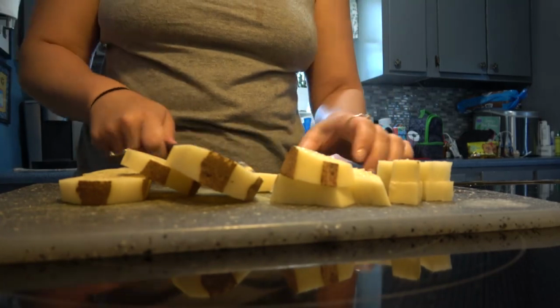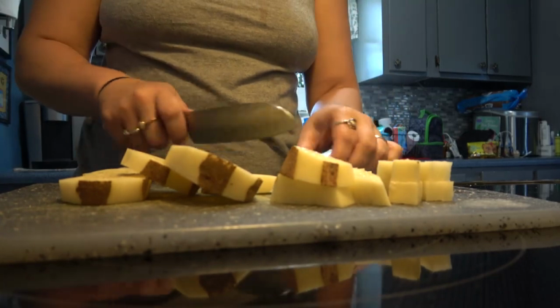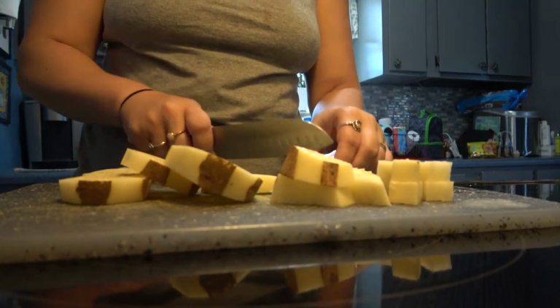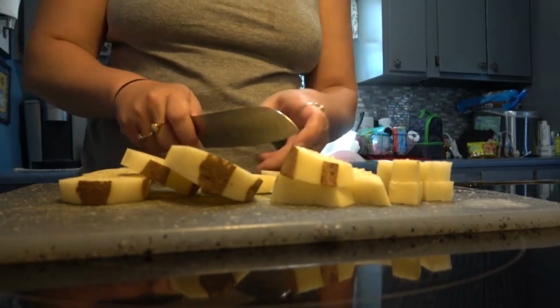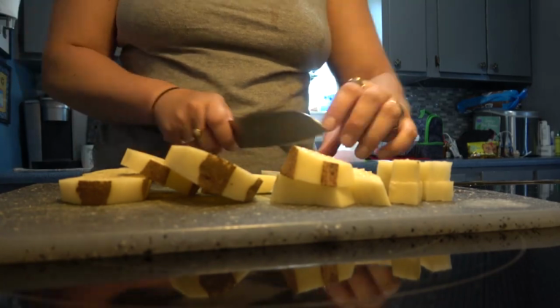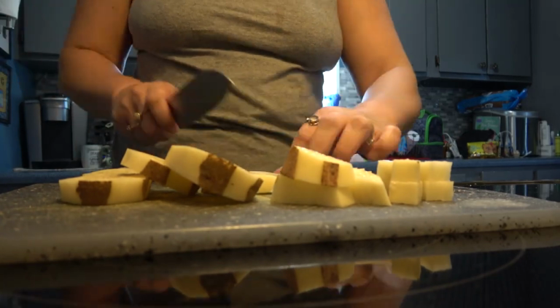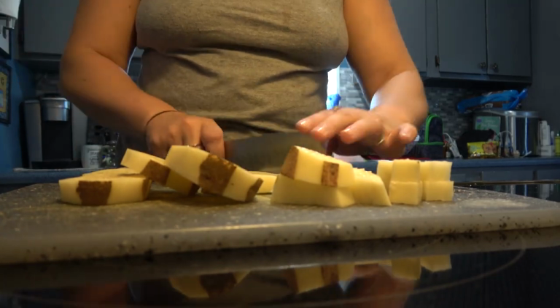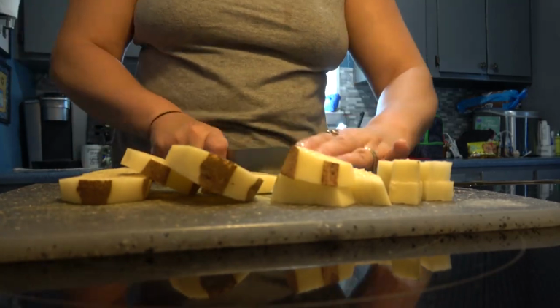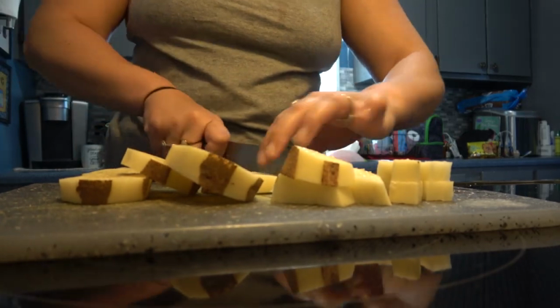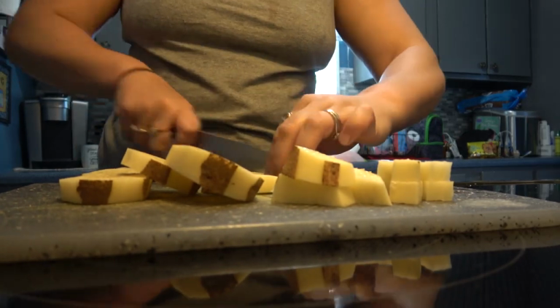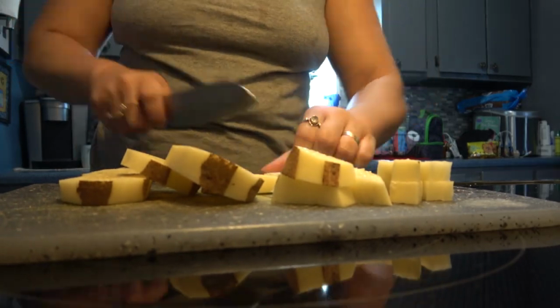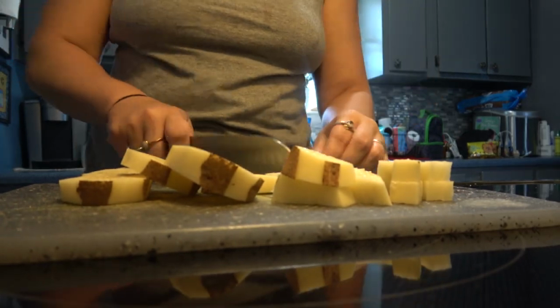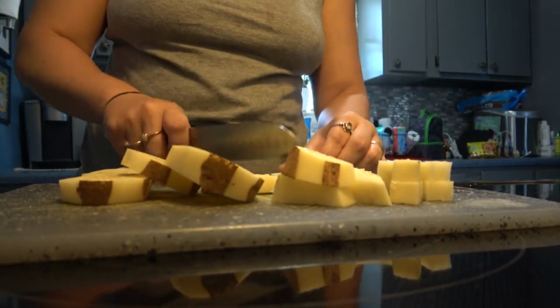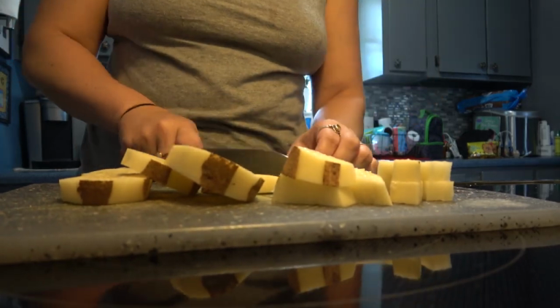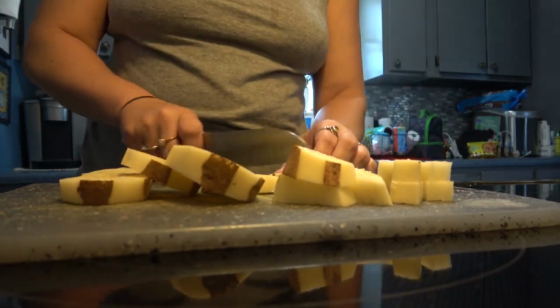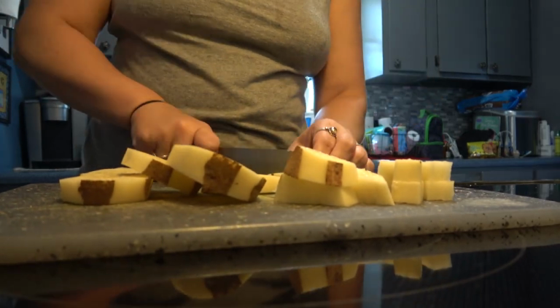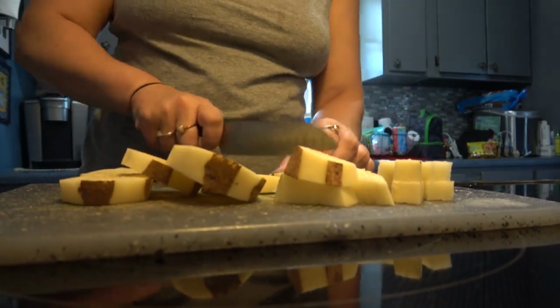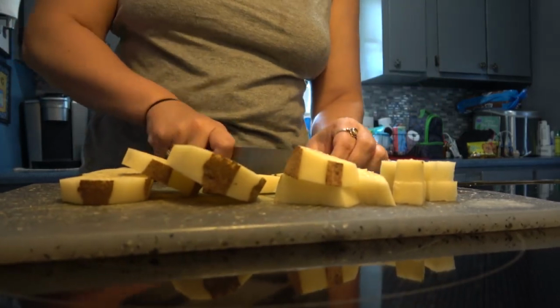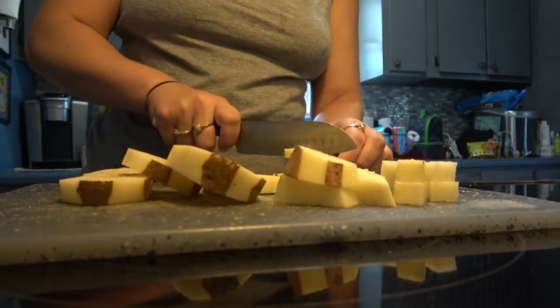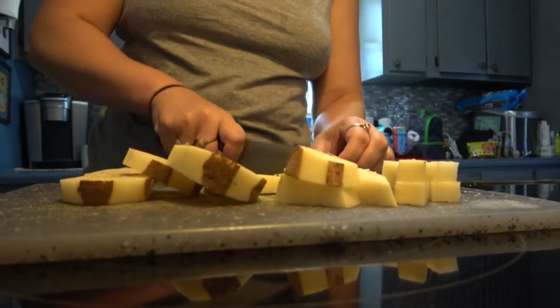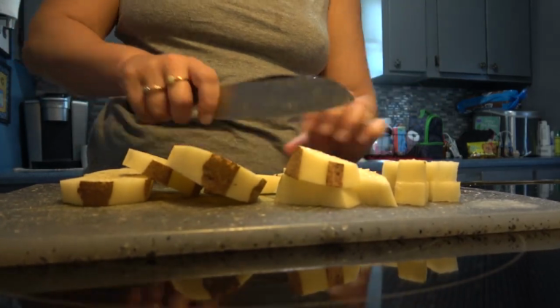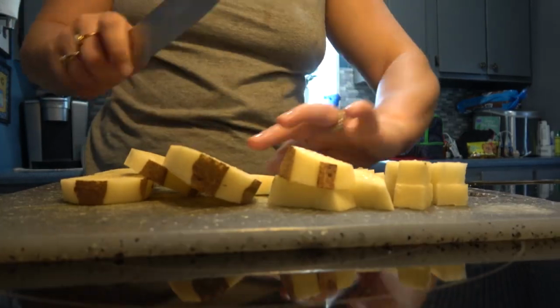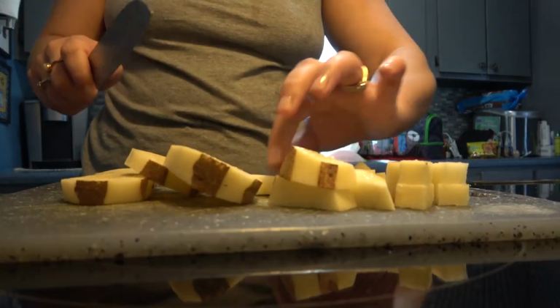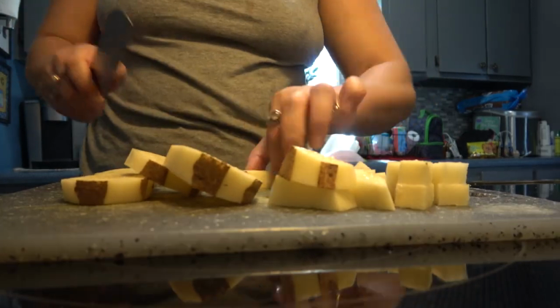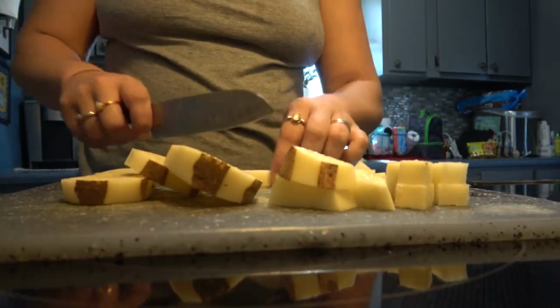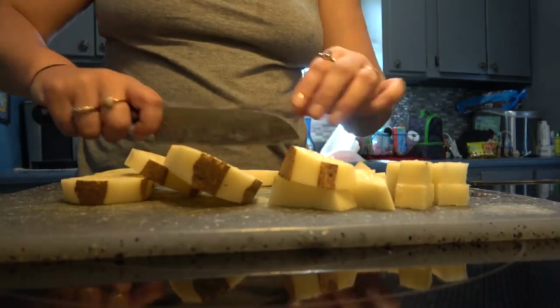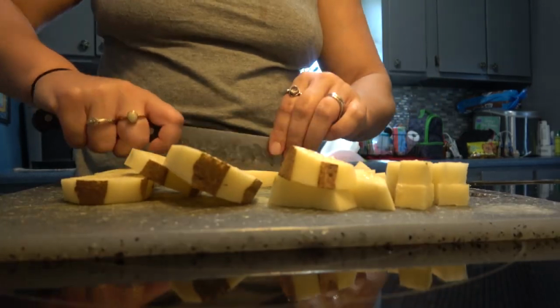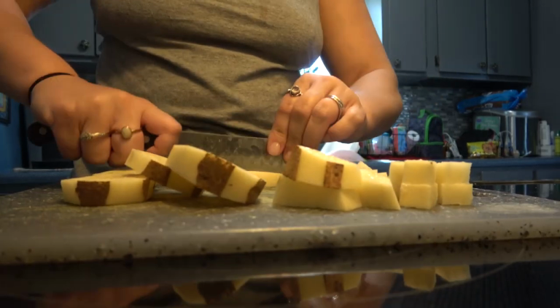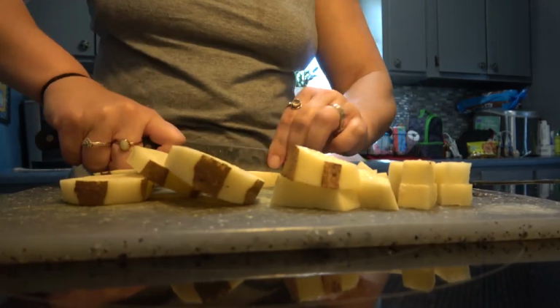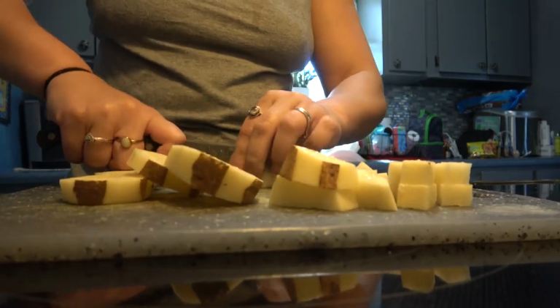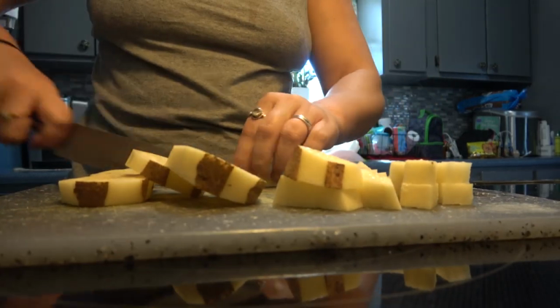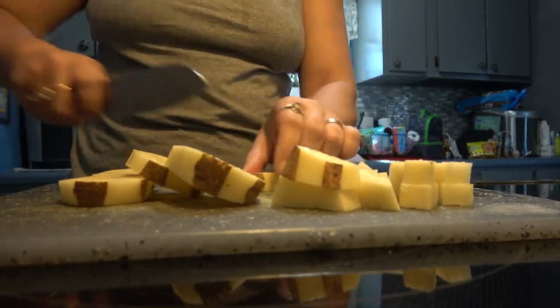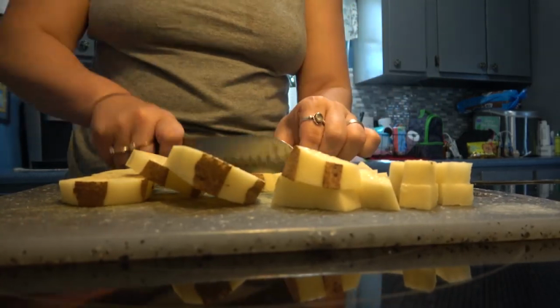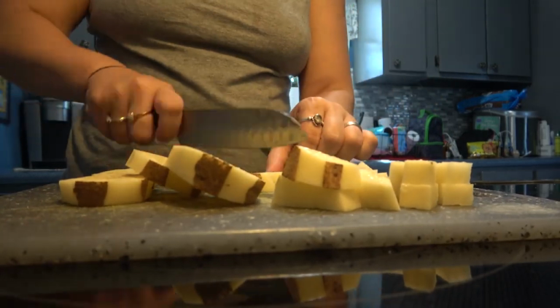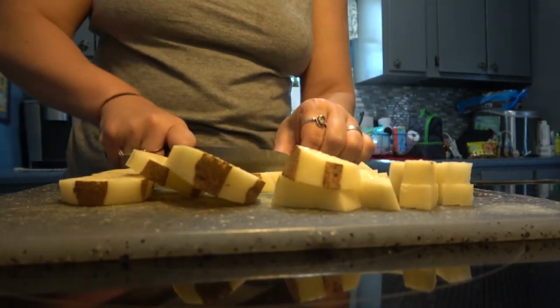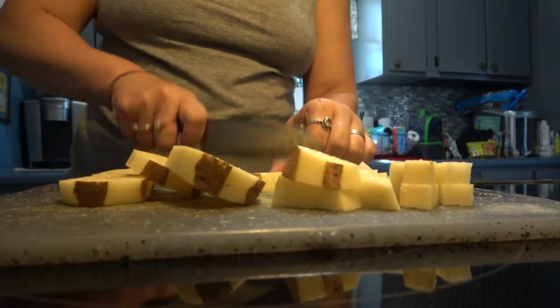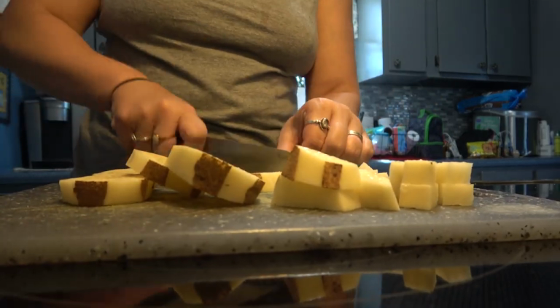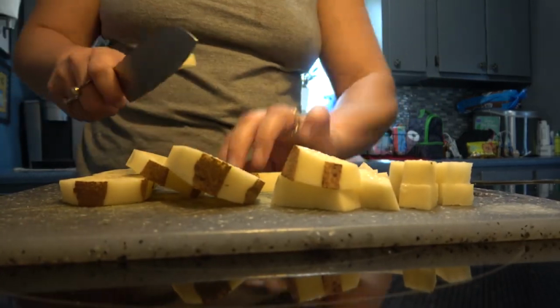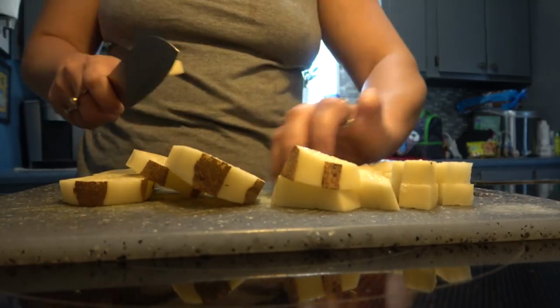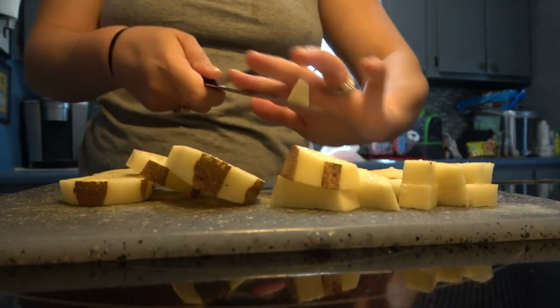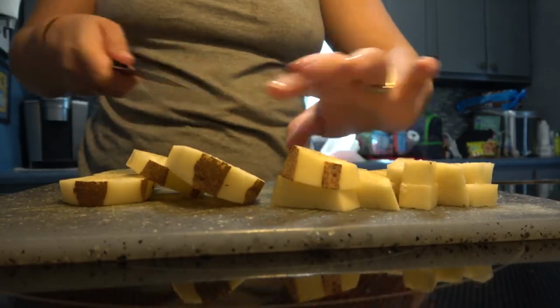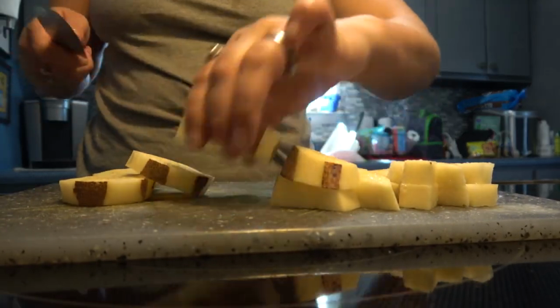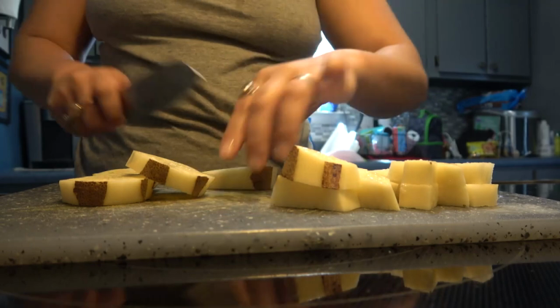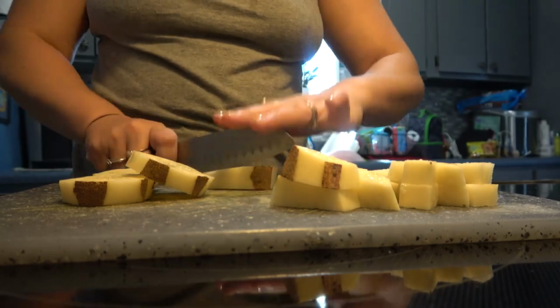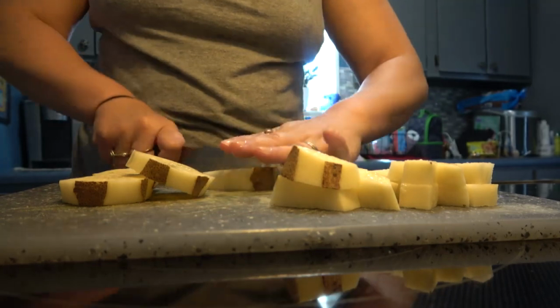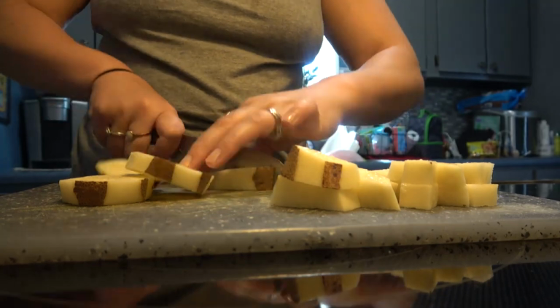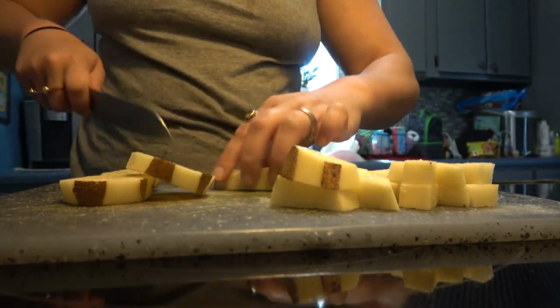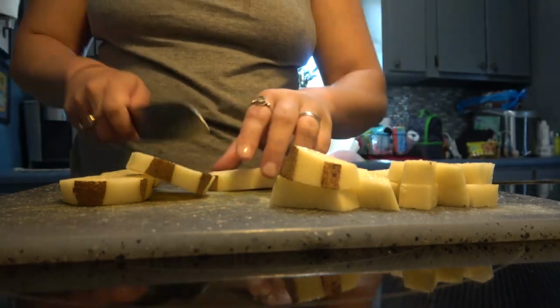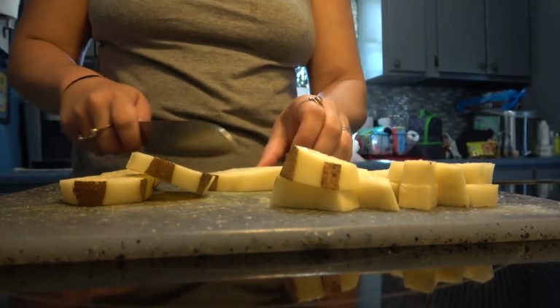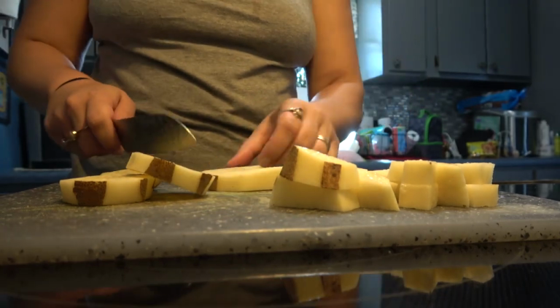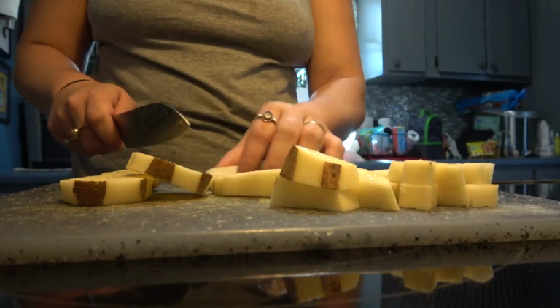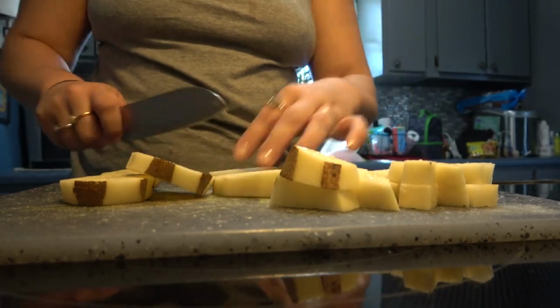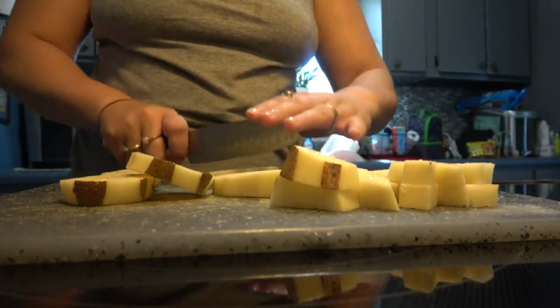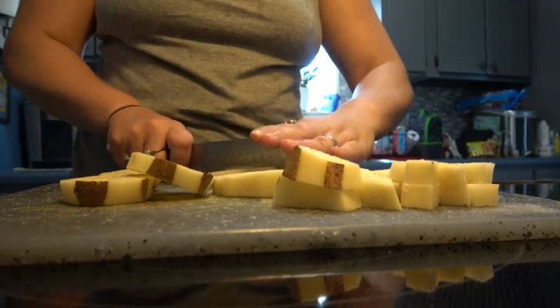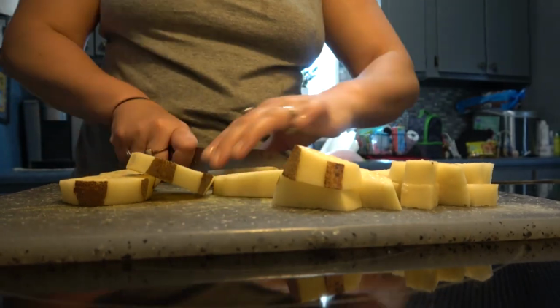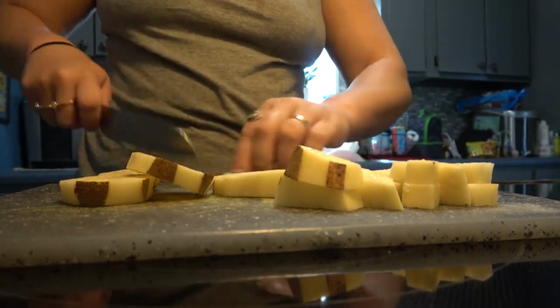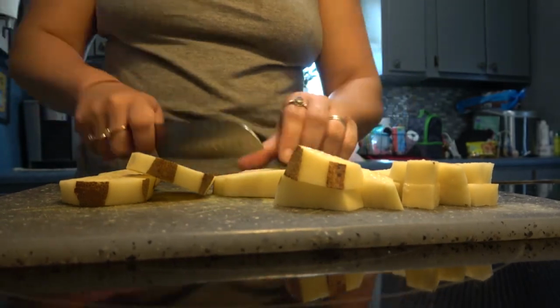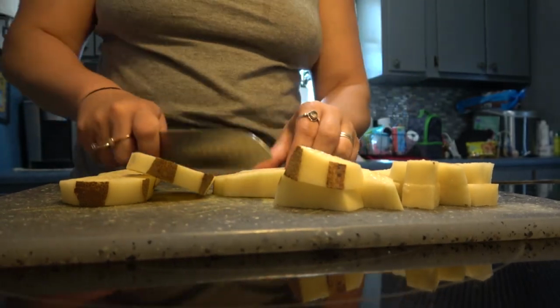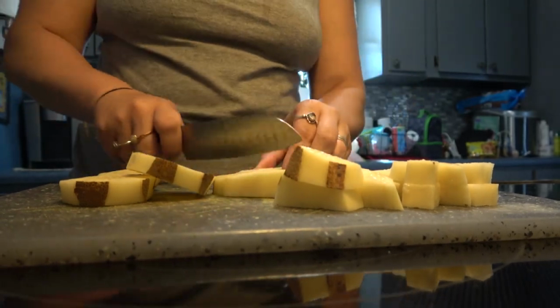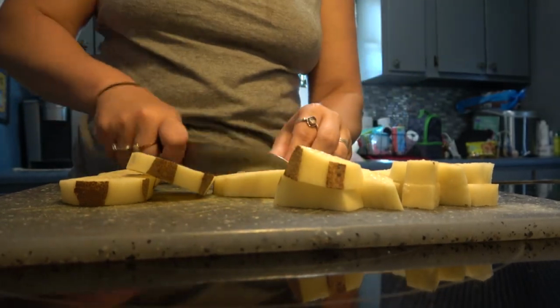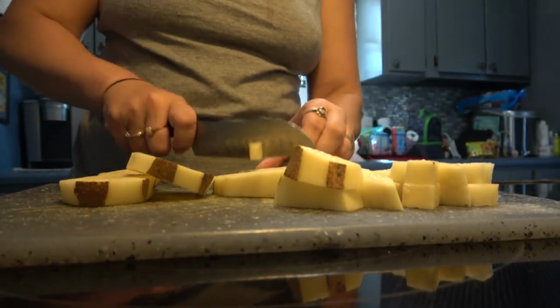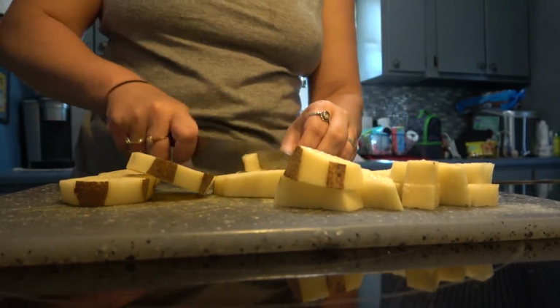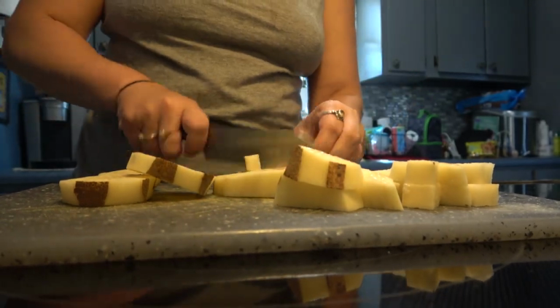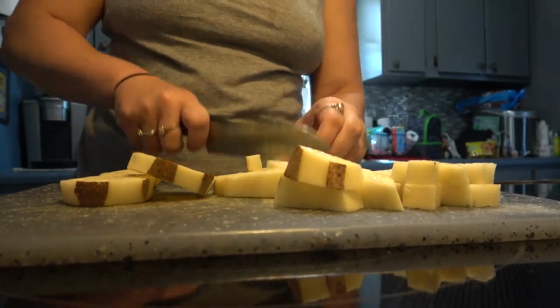I just cut up the potato — pretty simple — into little bite-sized cubes to fry up.